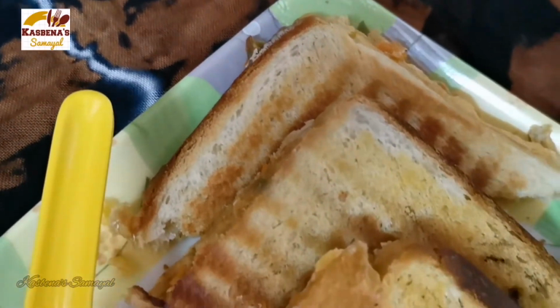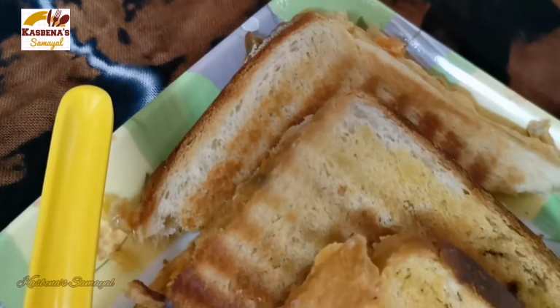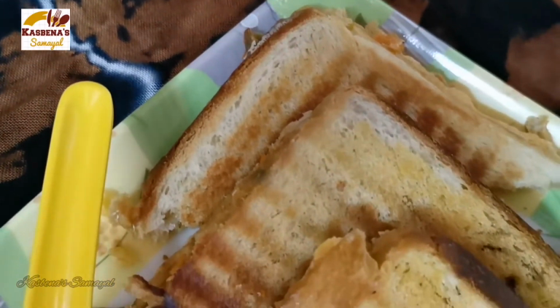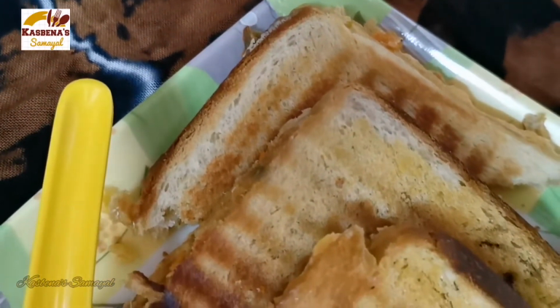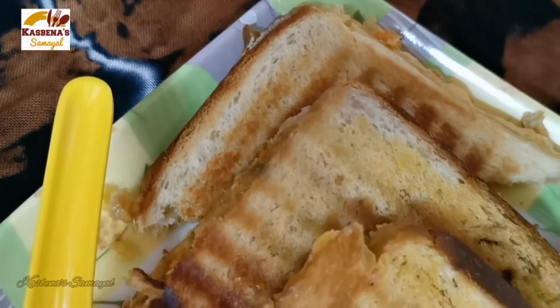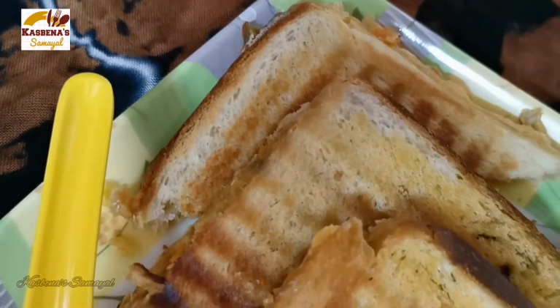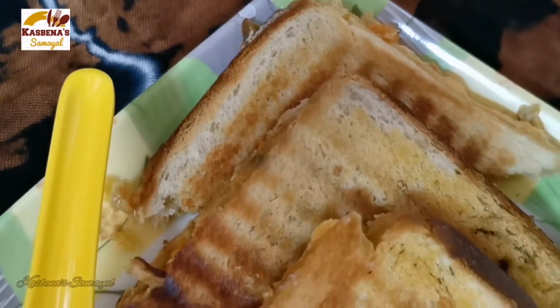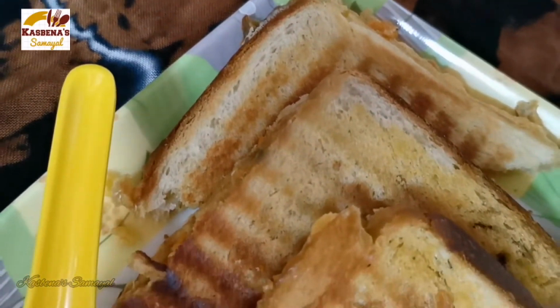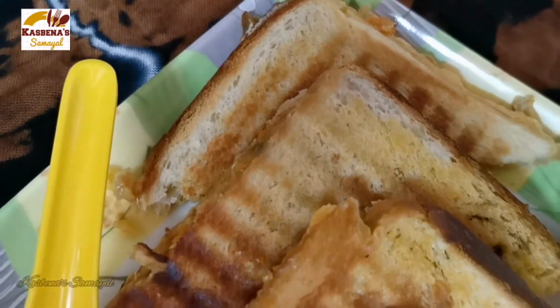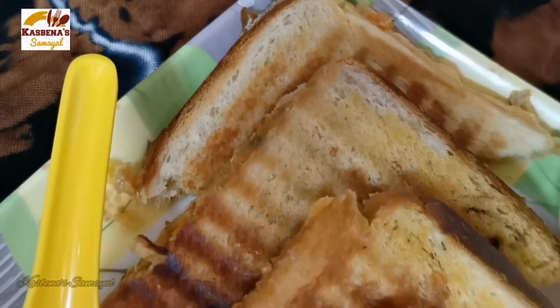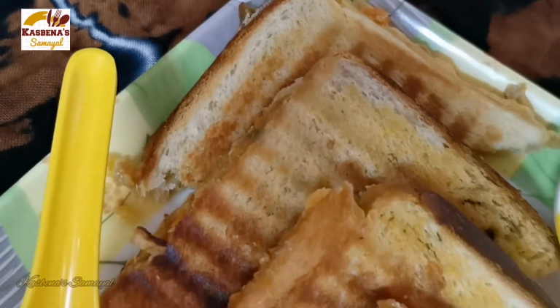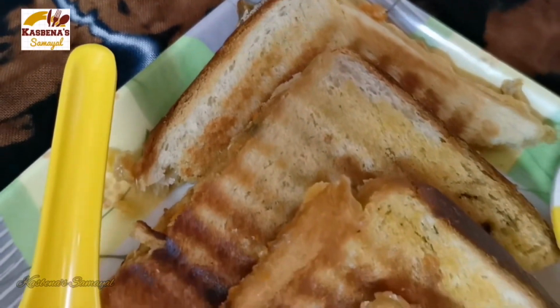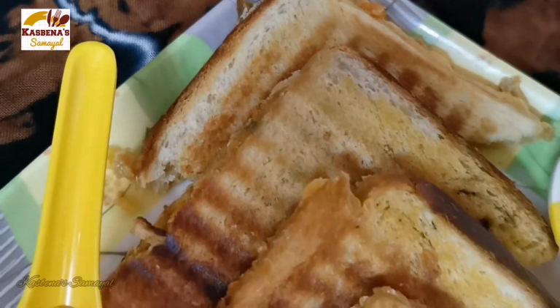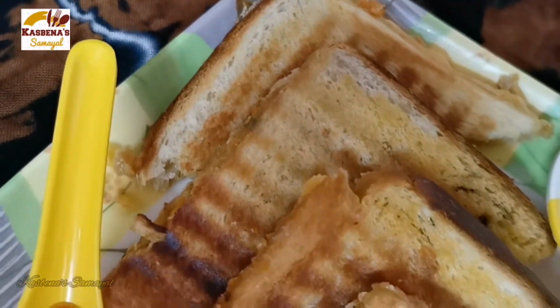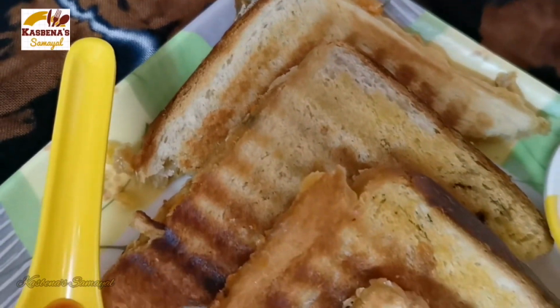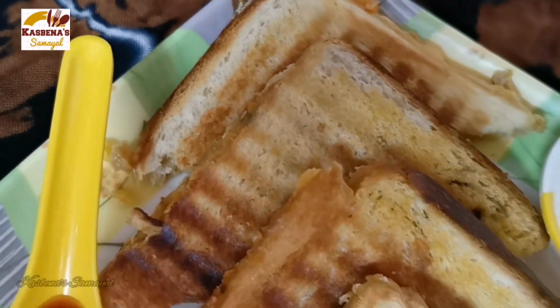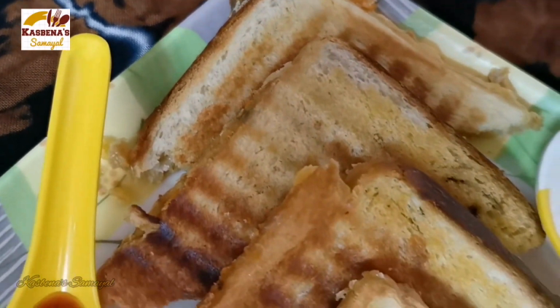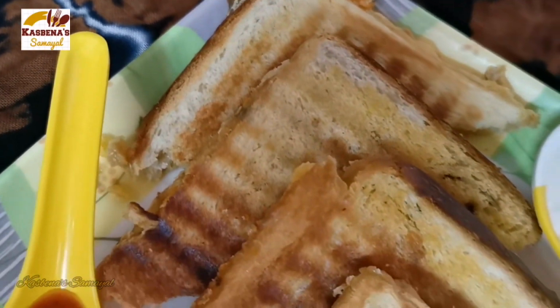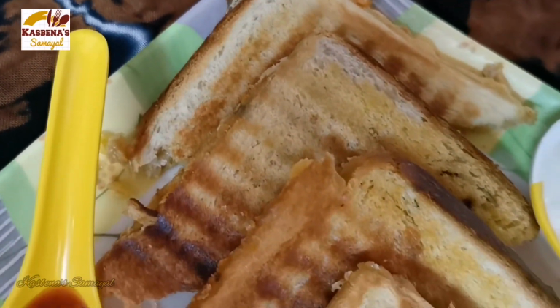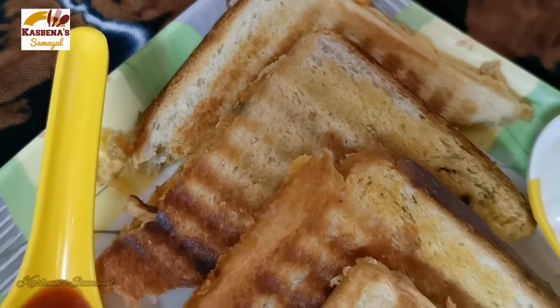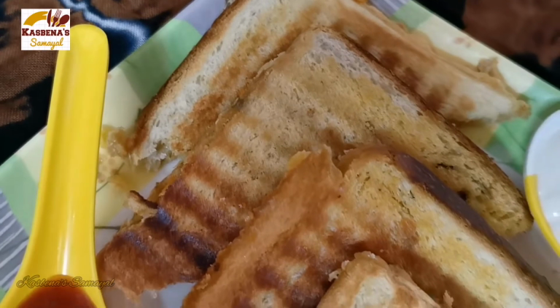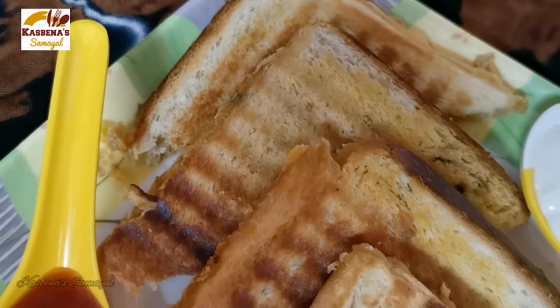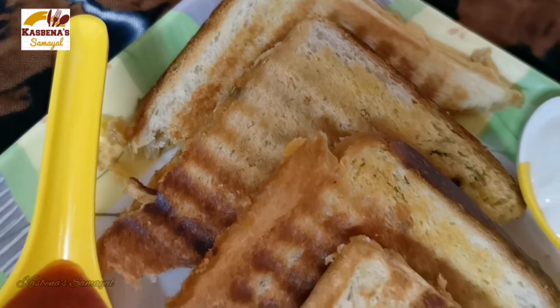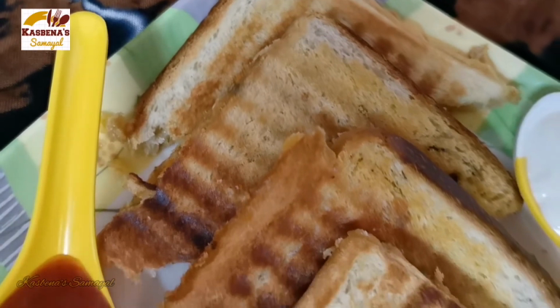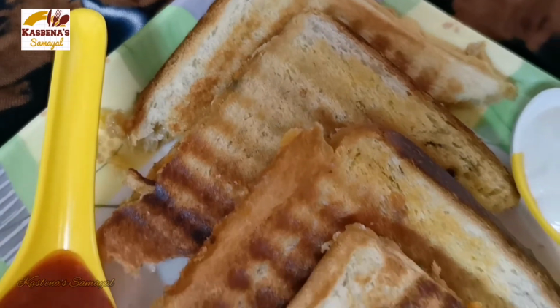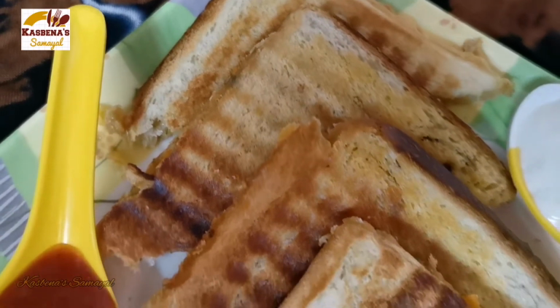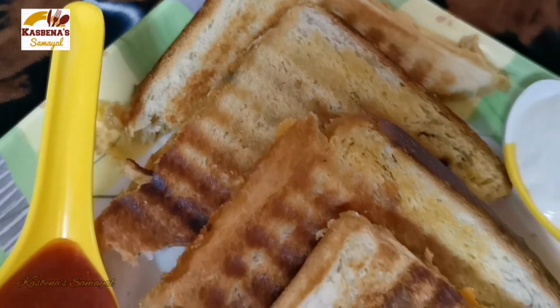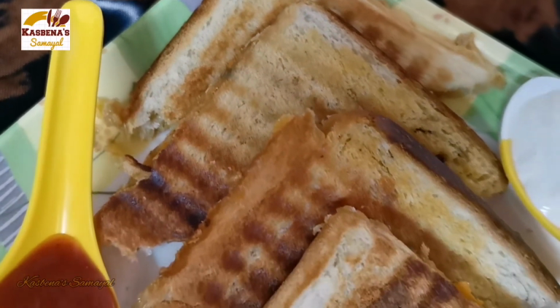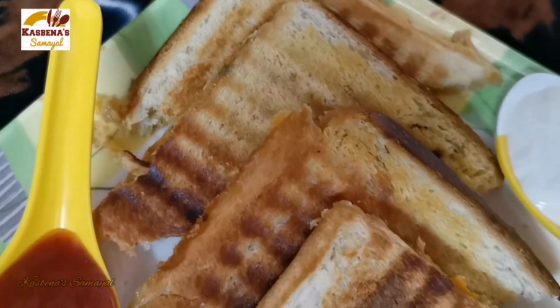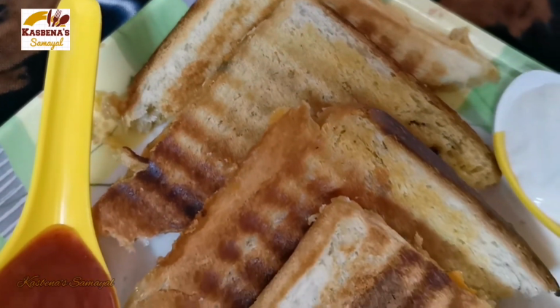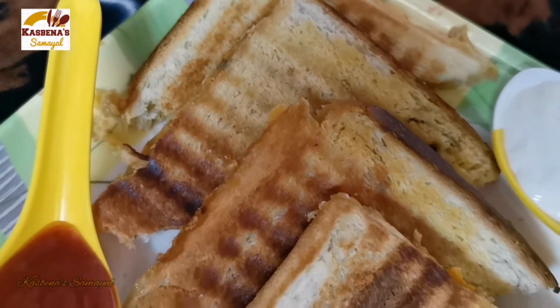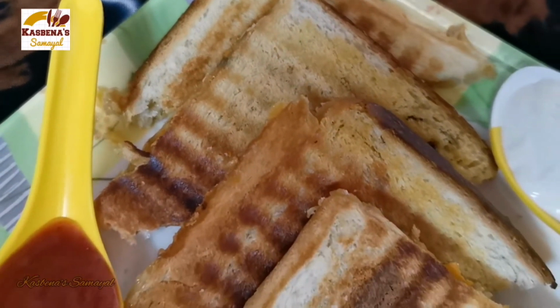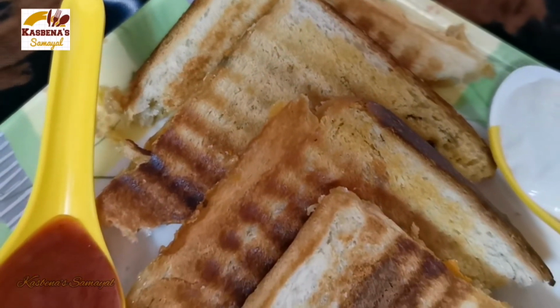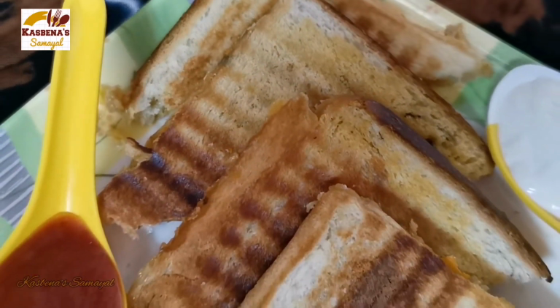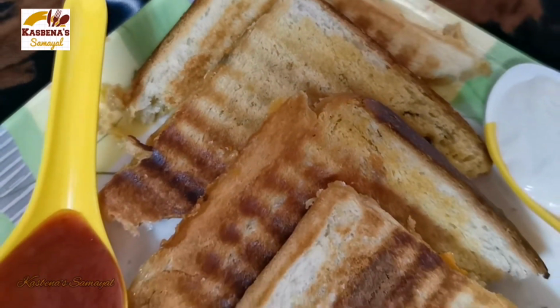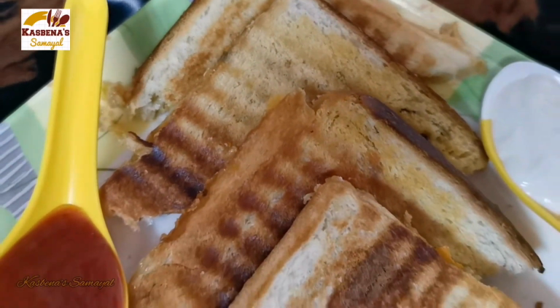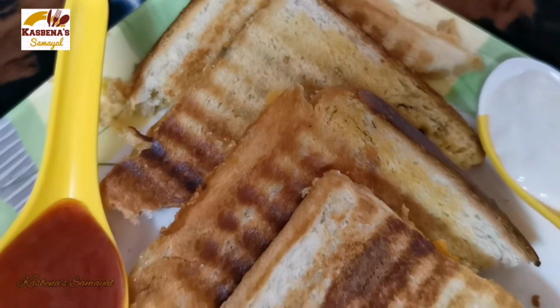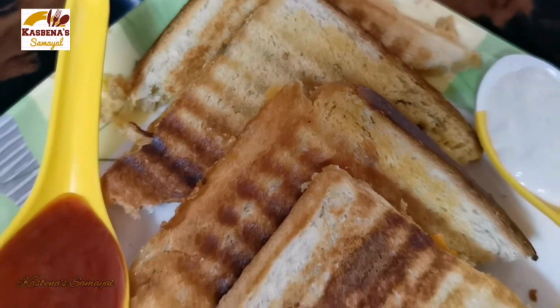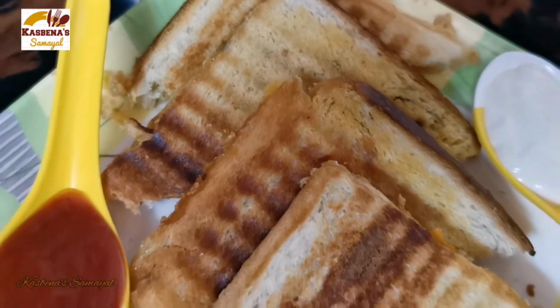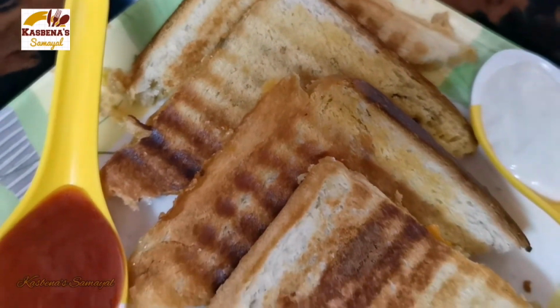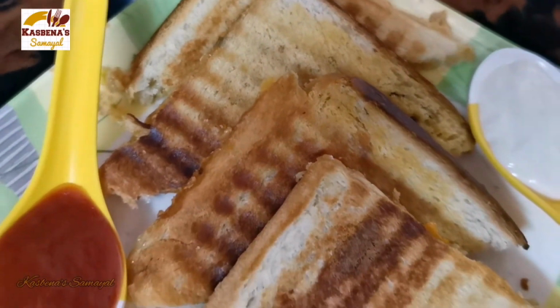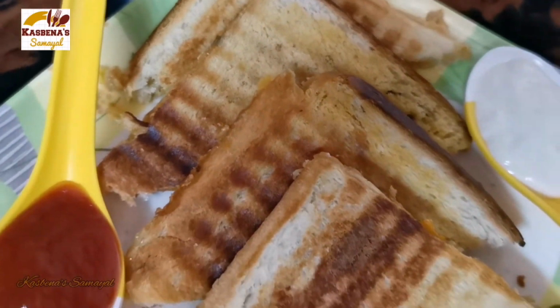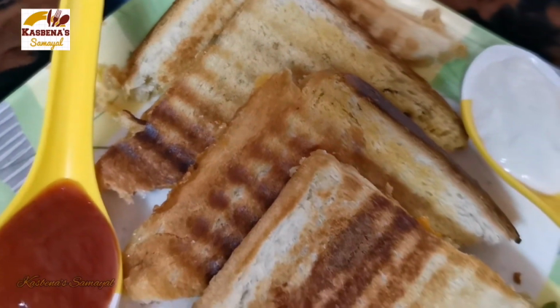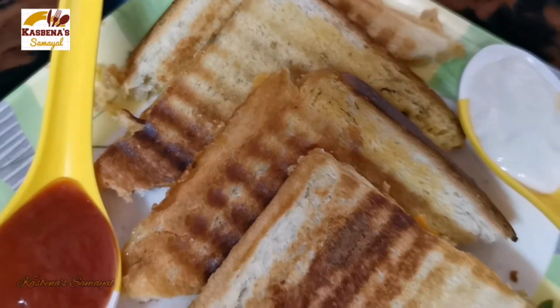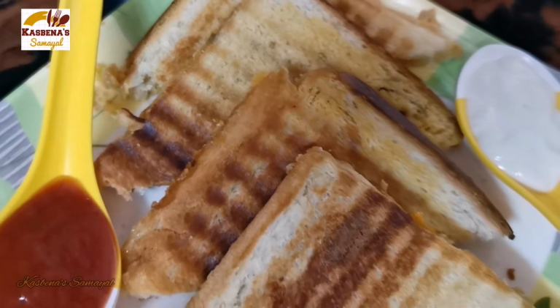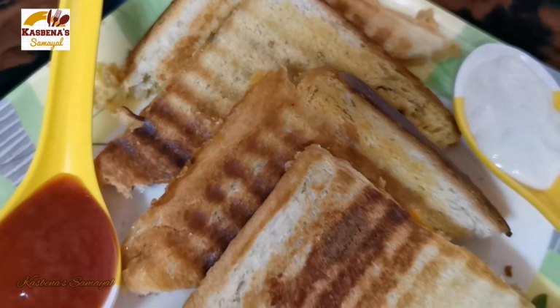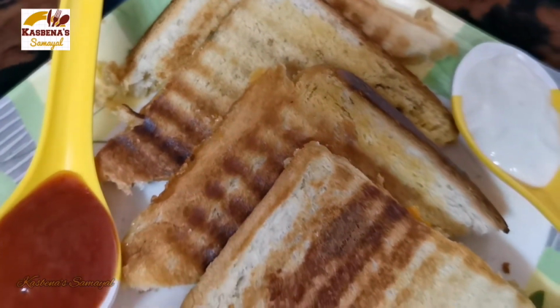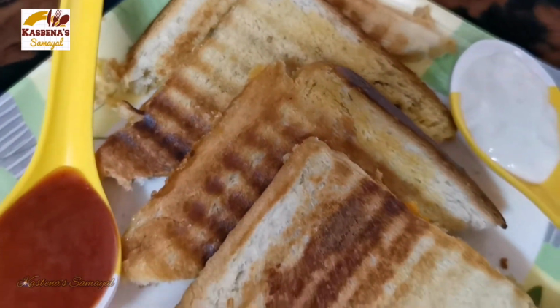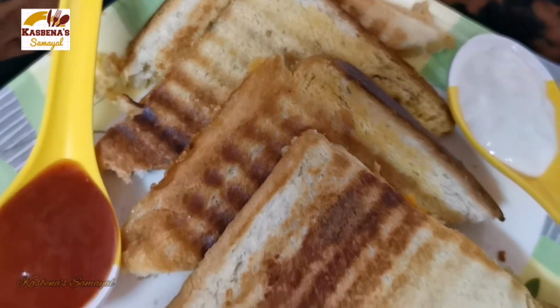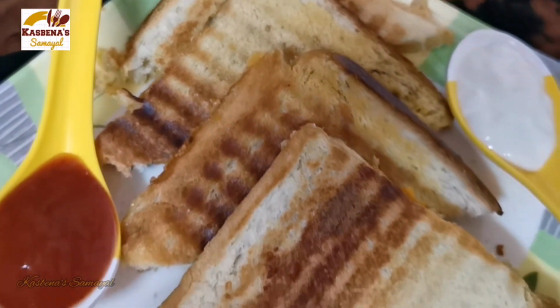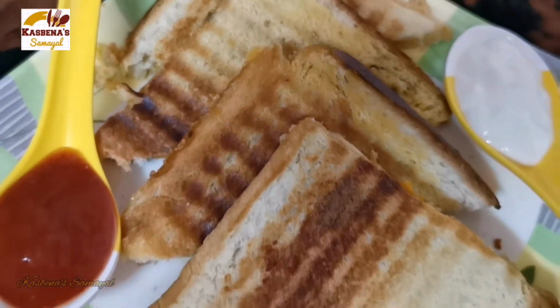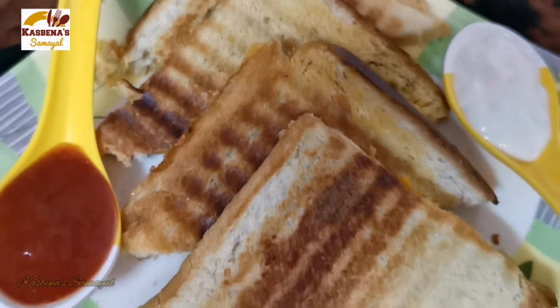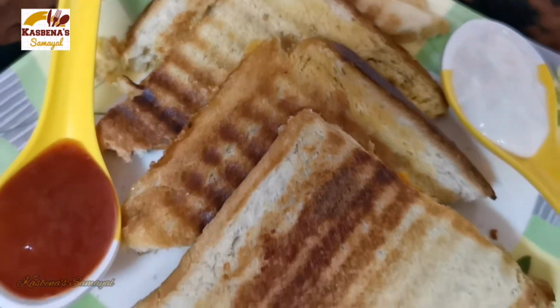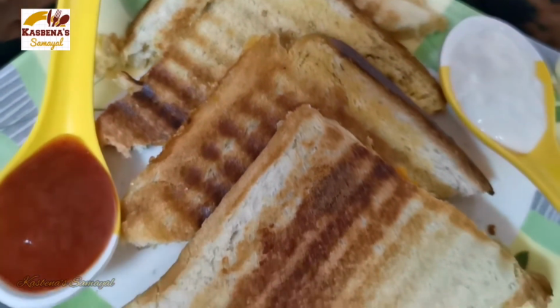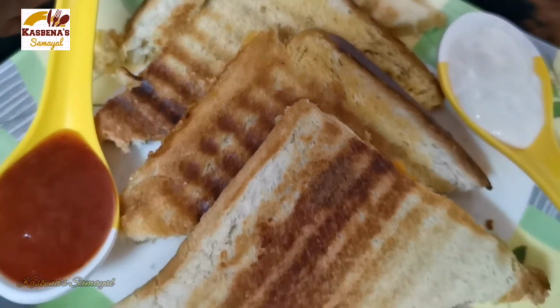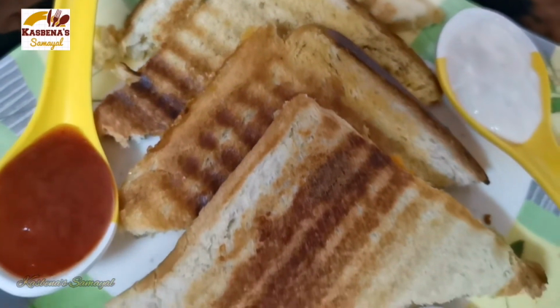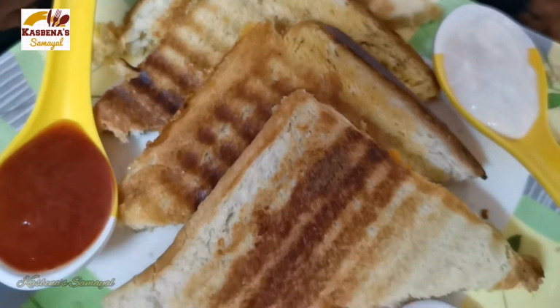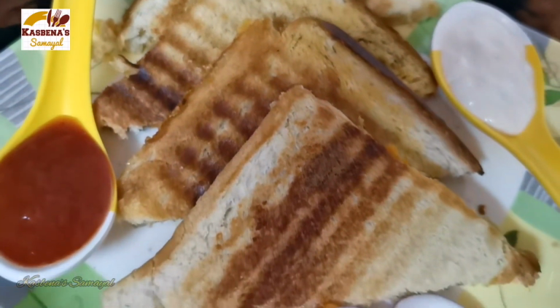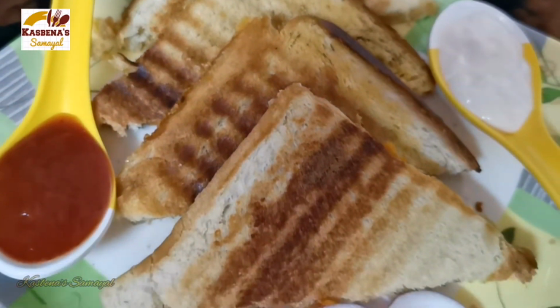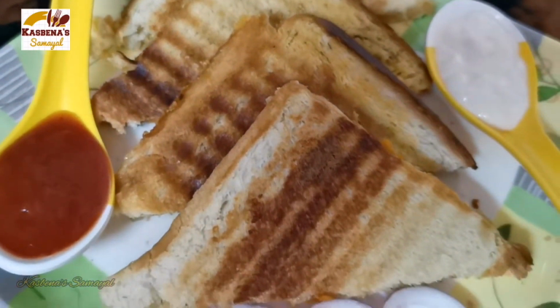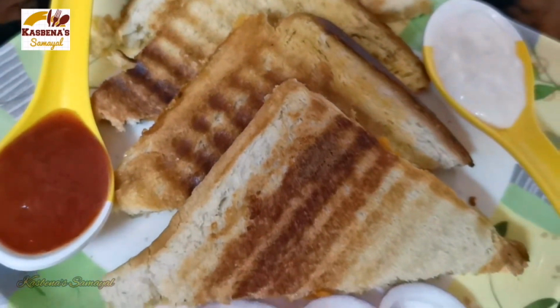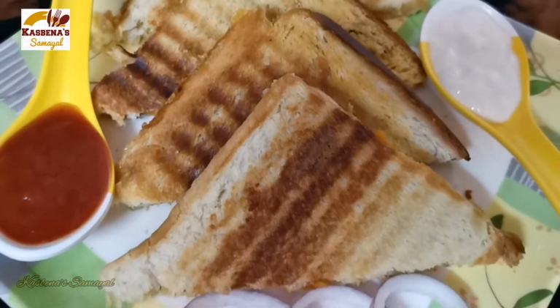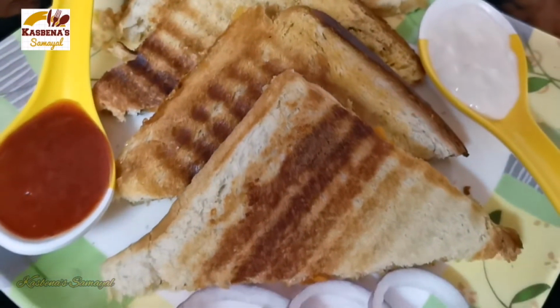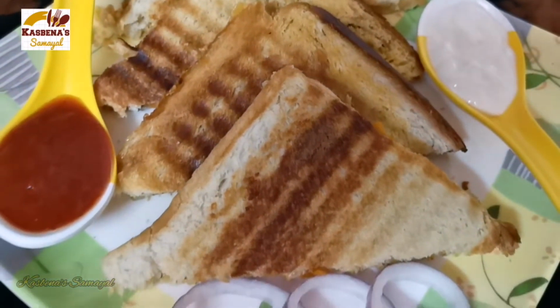Hi friends, Assalamualaikum, welcome to our channel Kazbanas Samayil. Today we will see a sandwich recipe in the wheat layer.